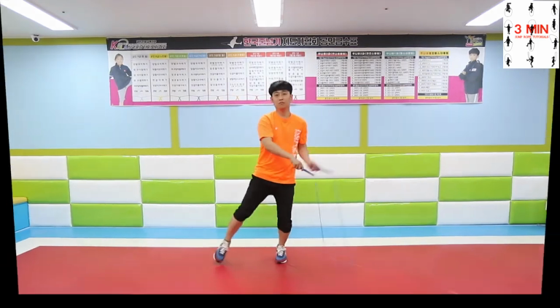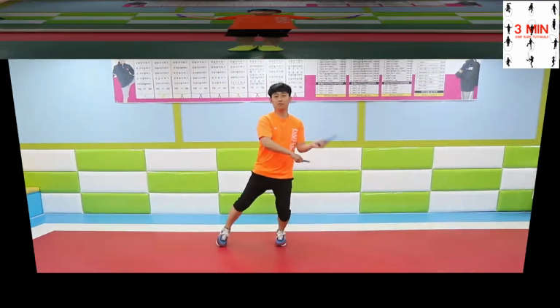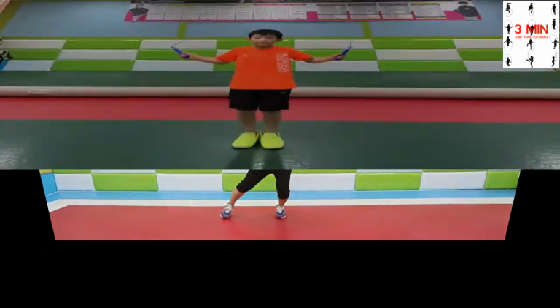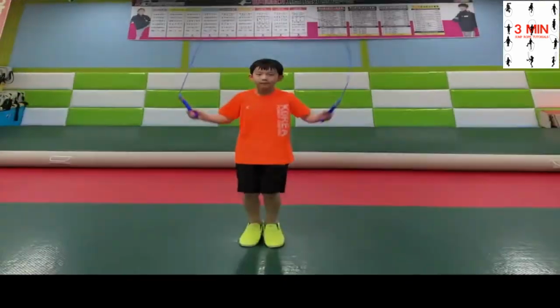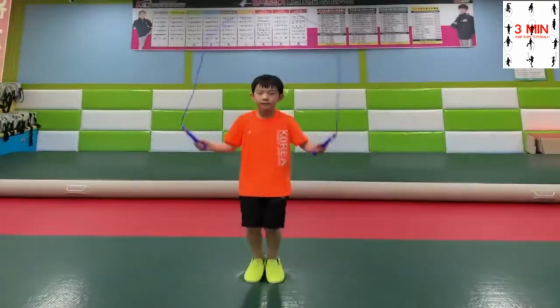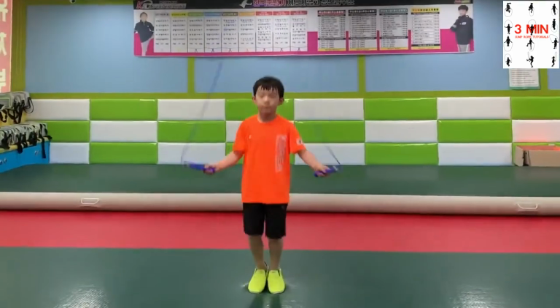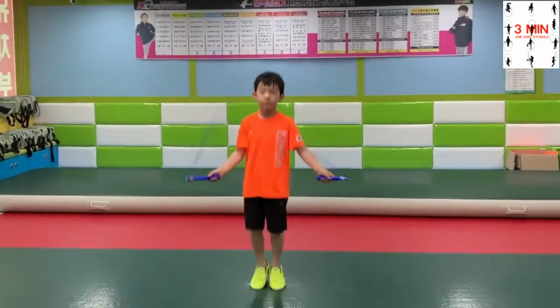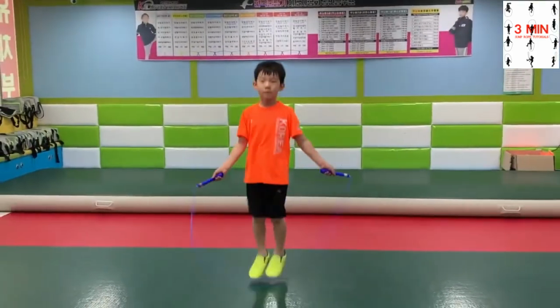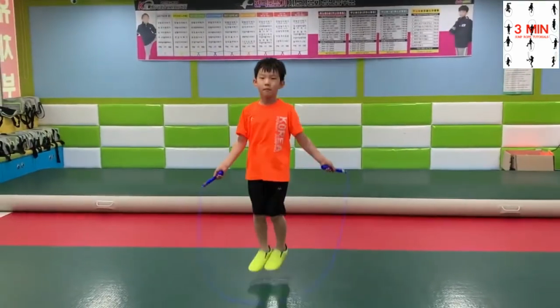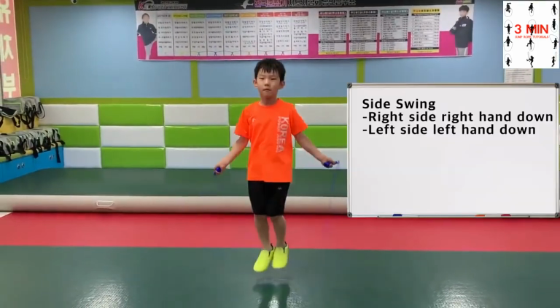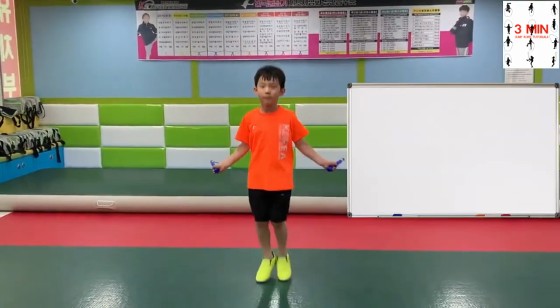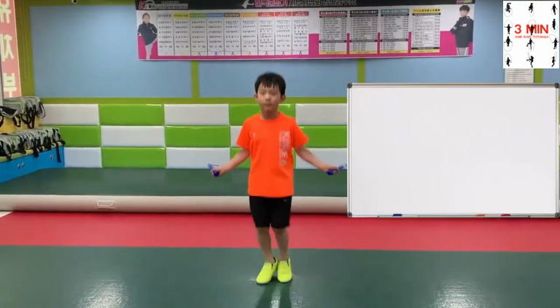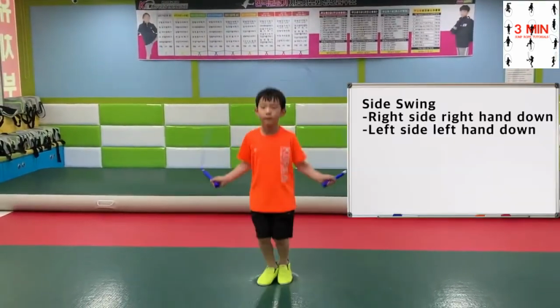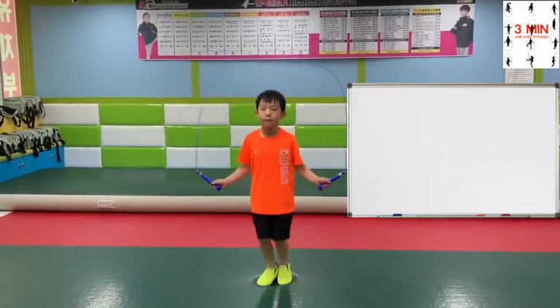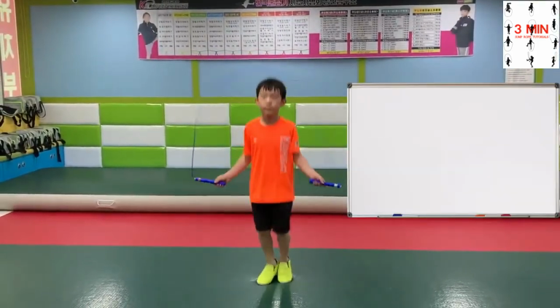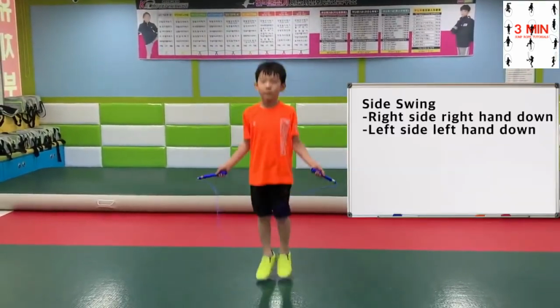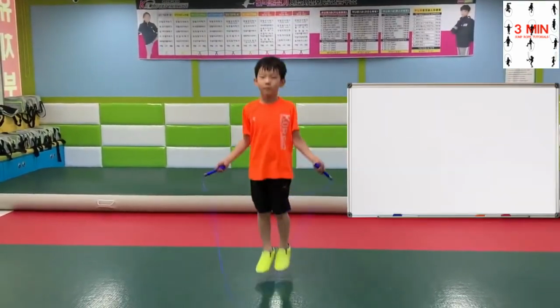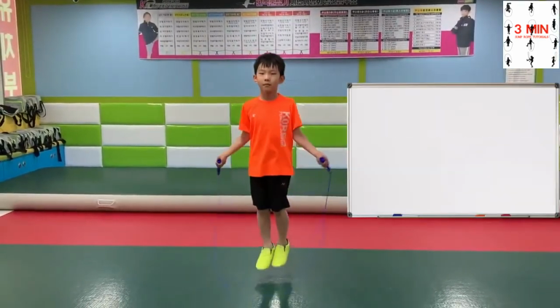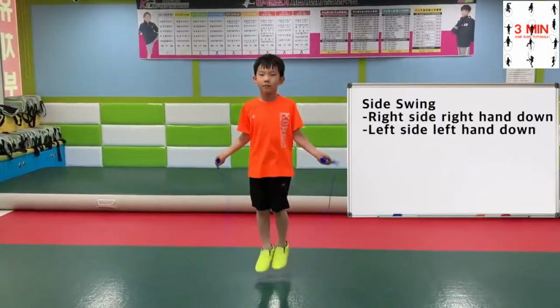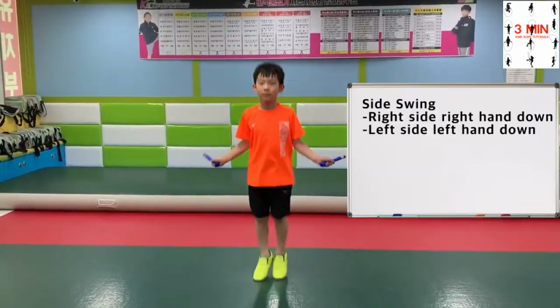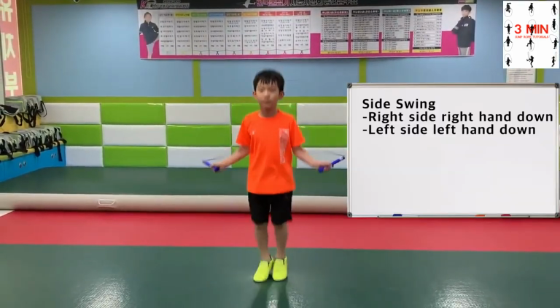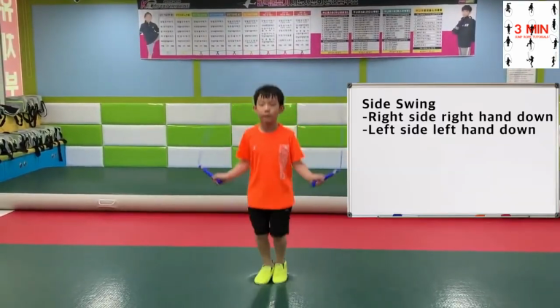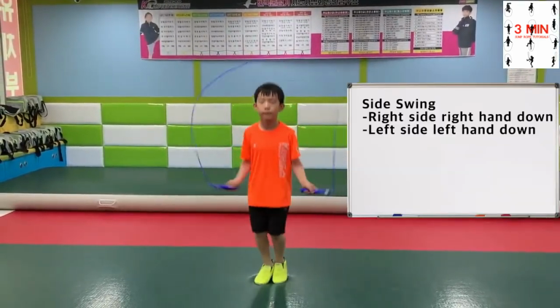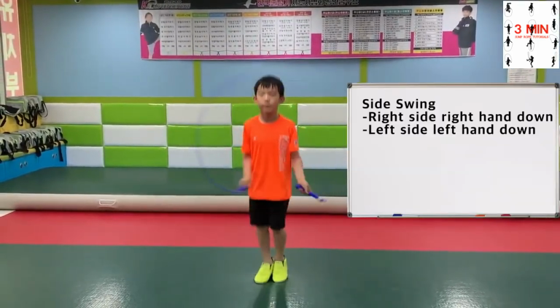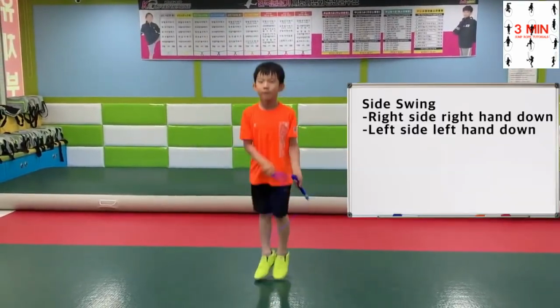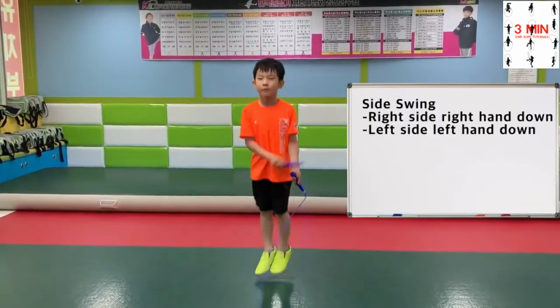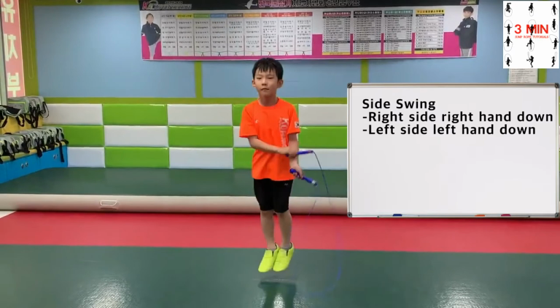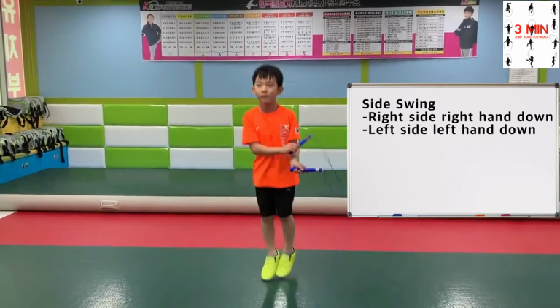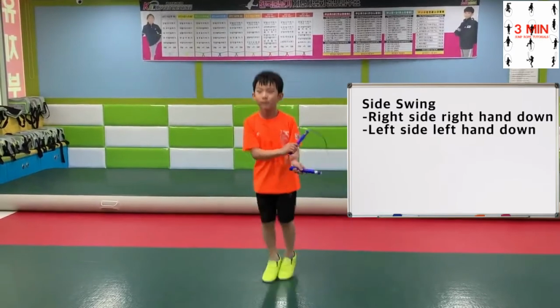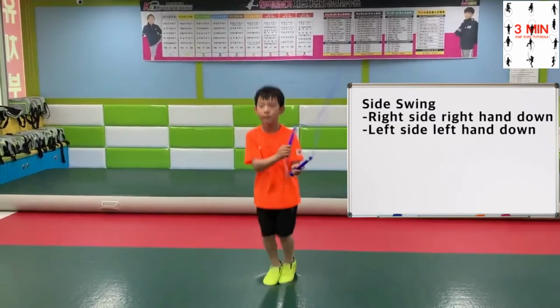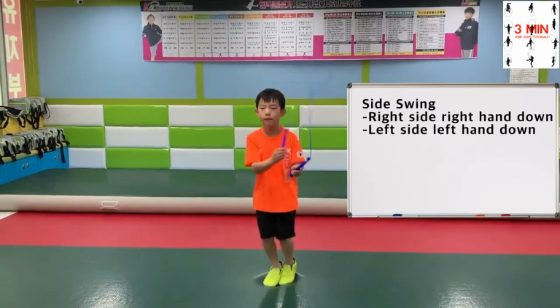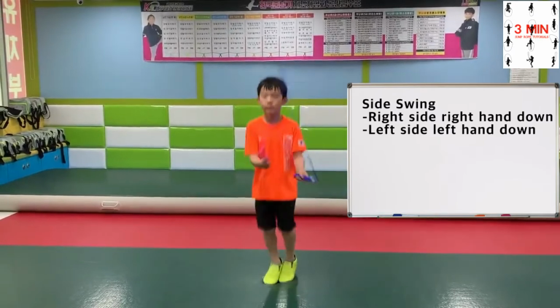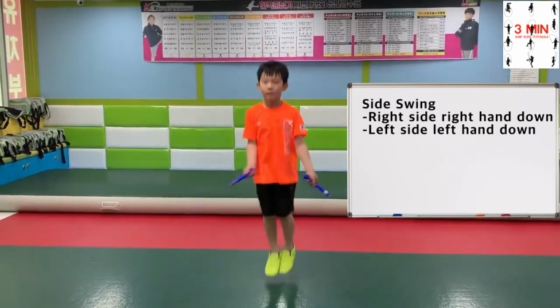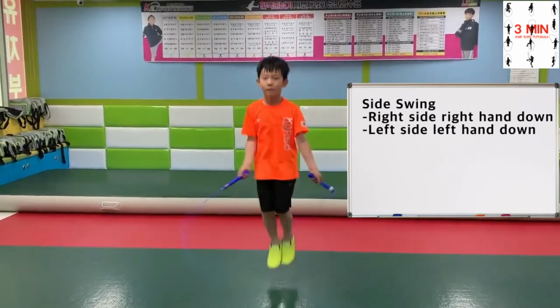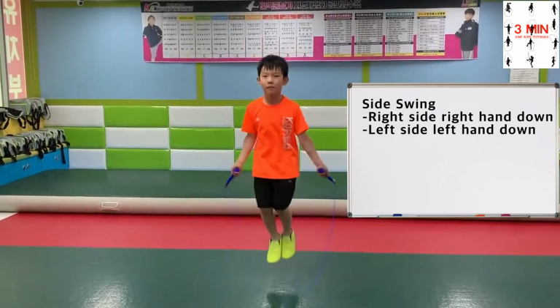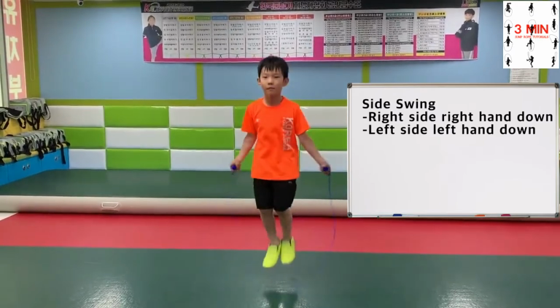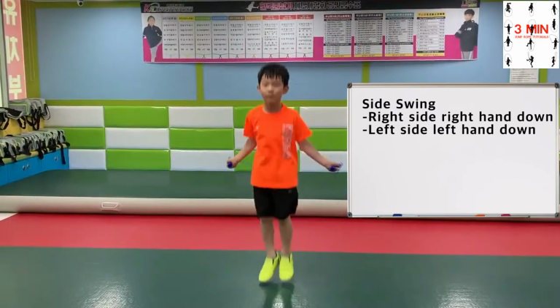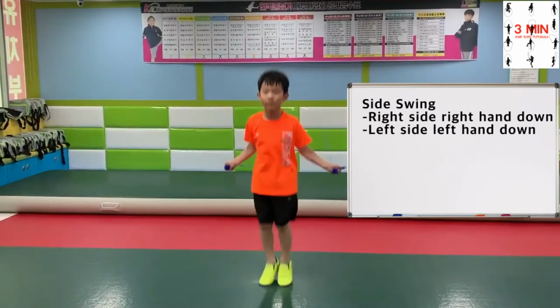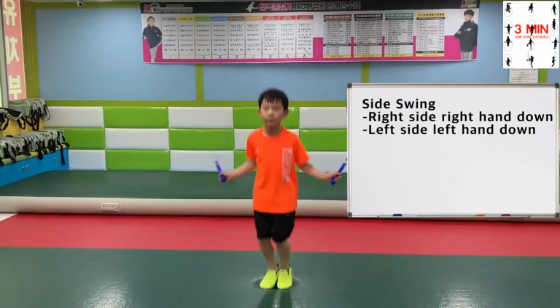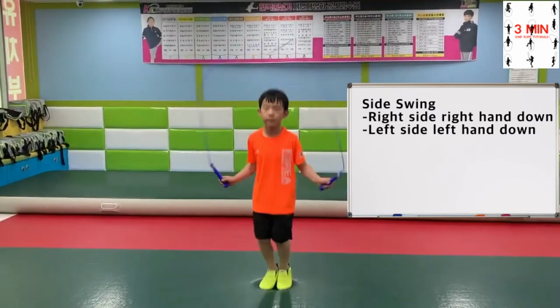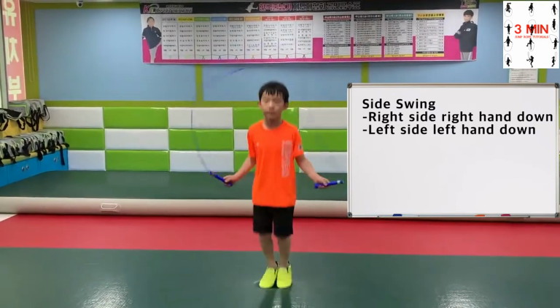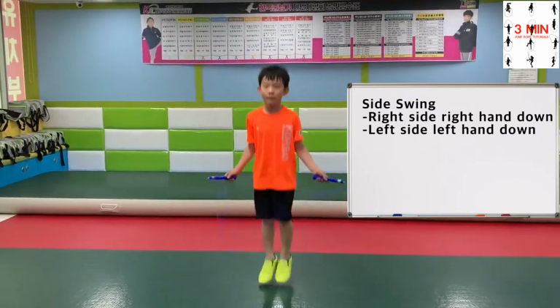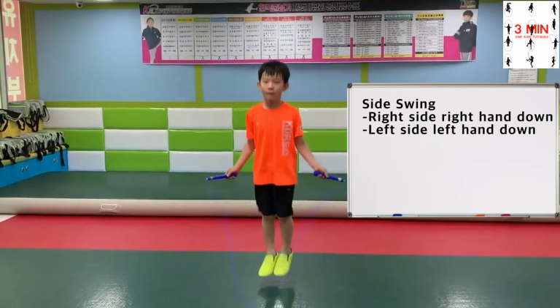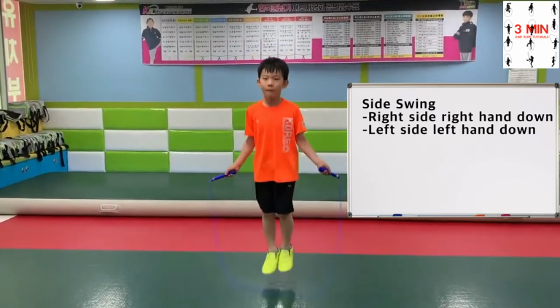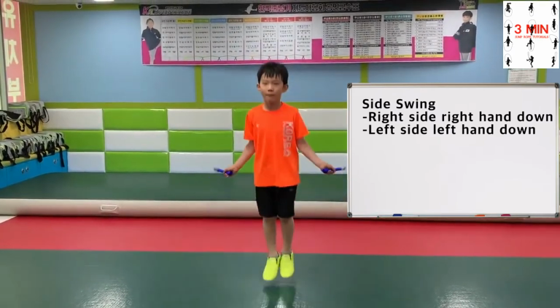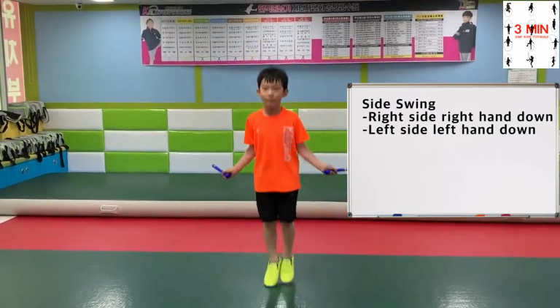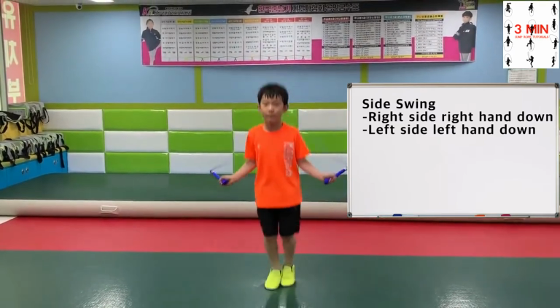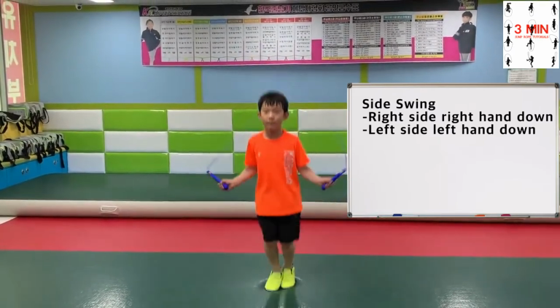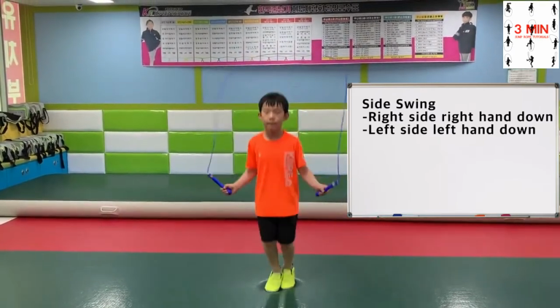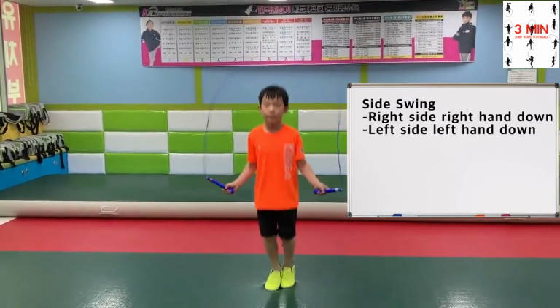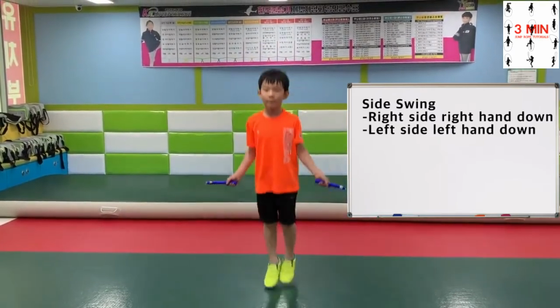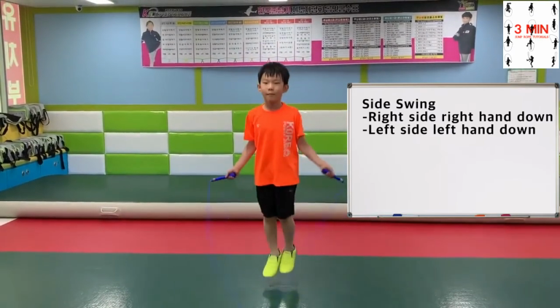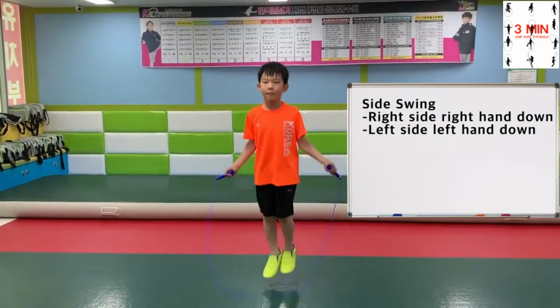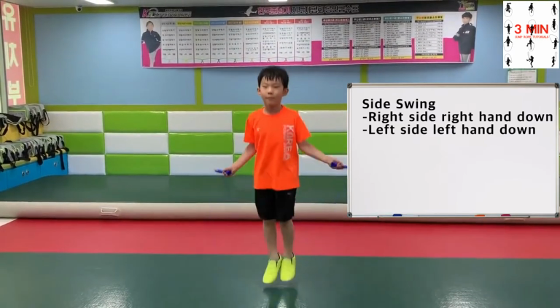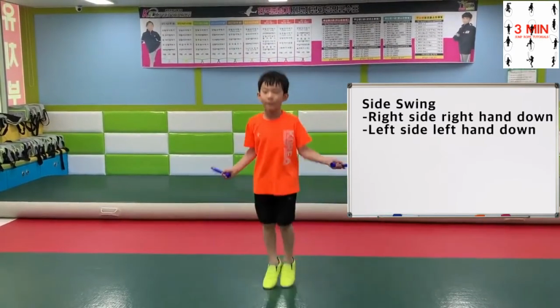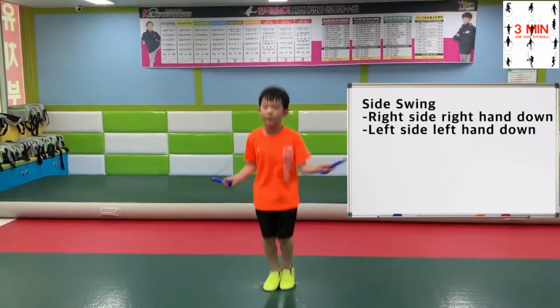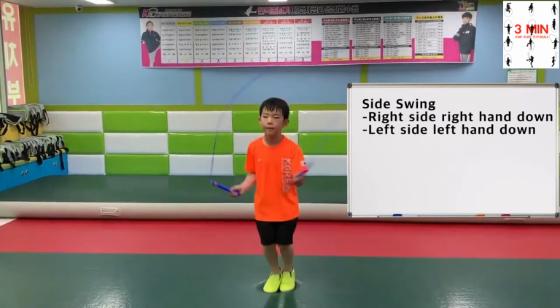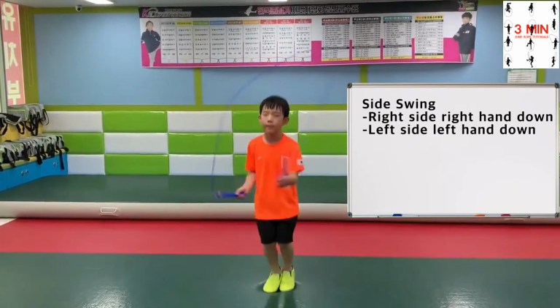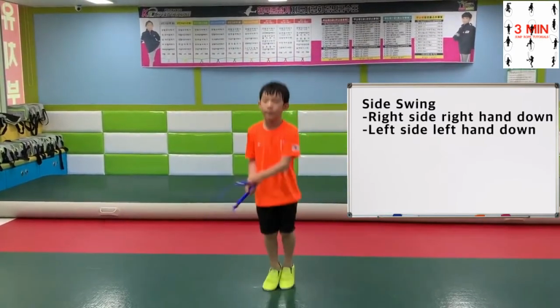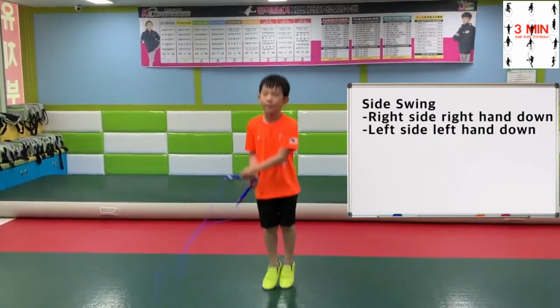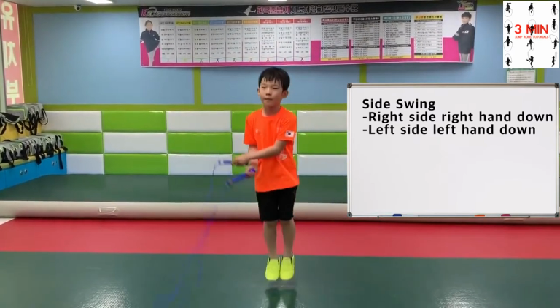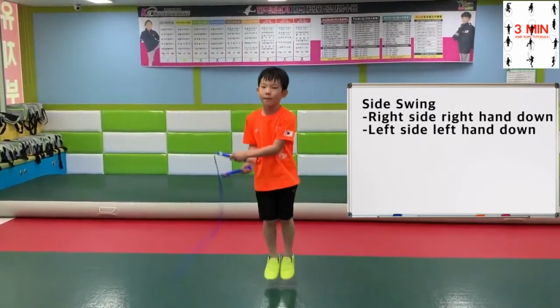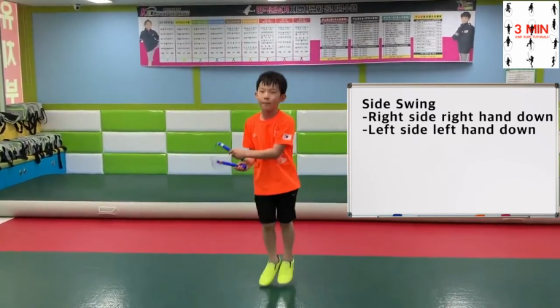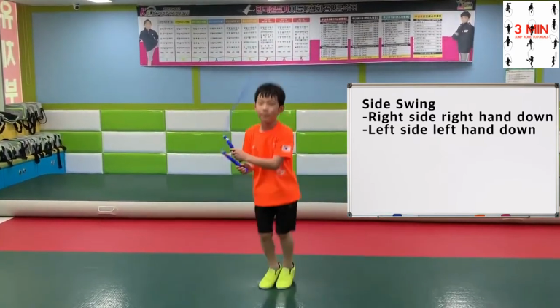As a reminder, when the rope goes to the right, your left hand goes over, and when it goes to the left, it goes under.